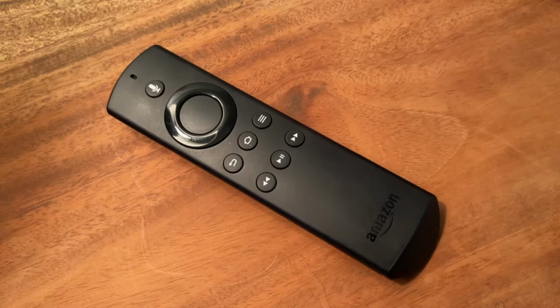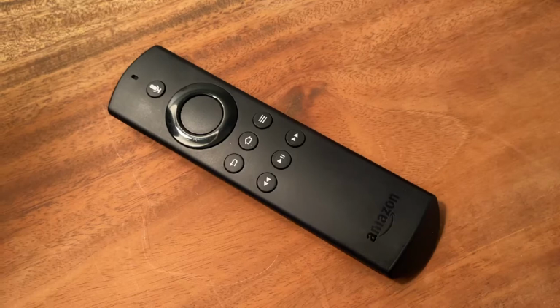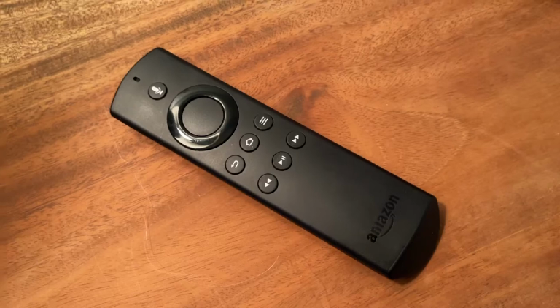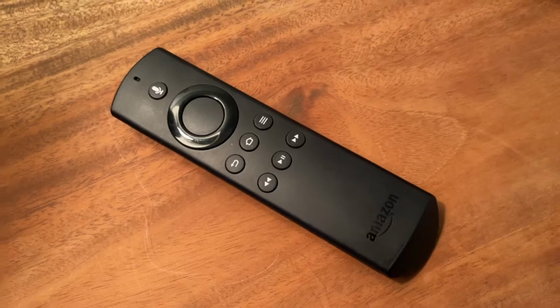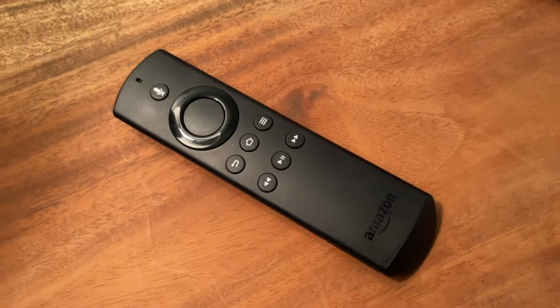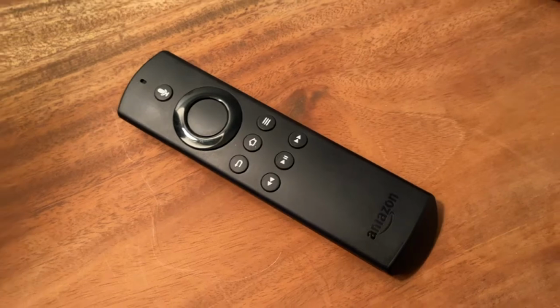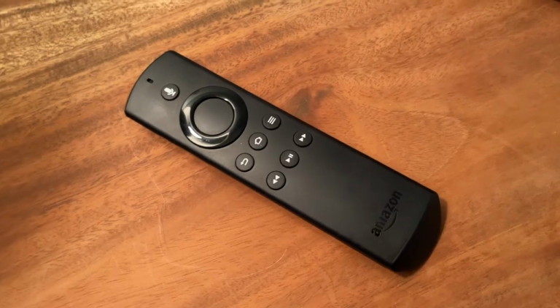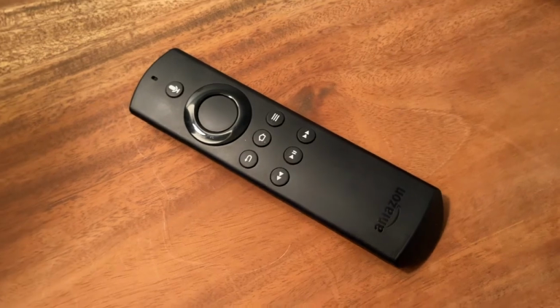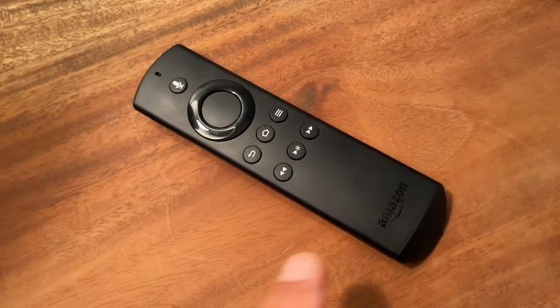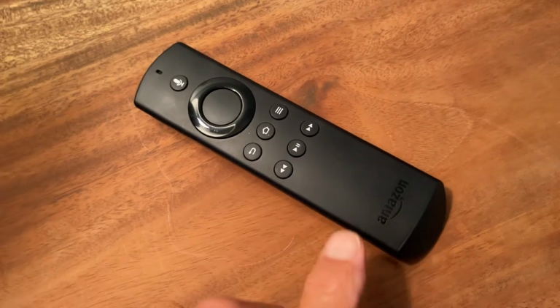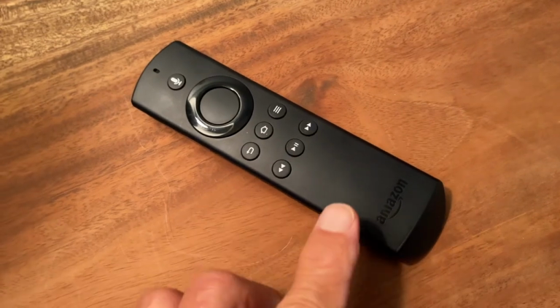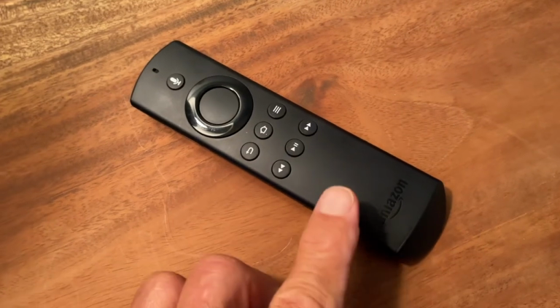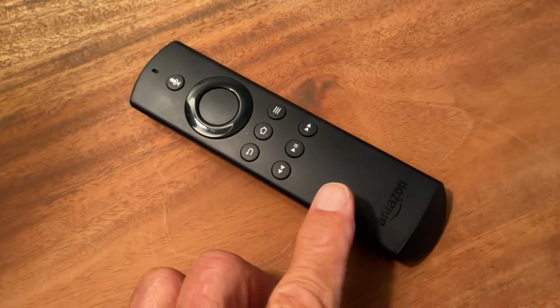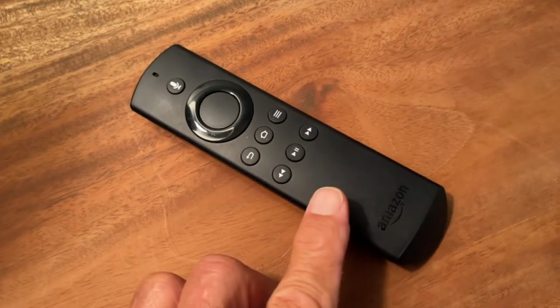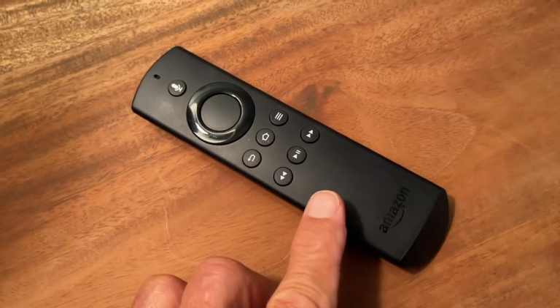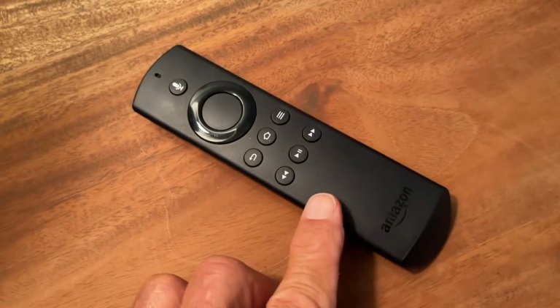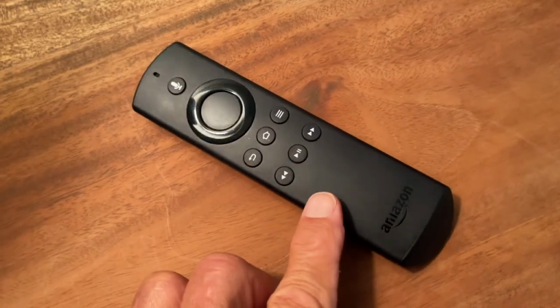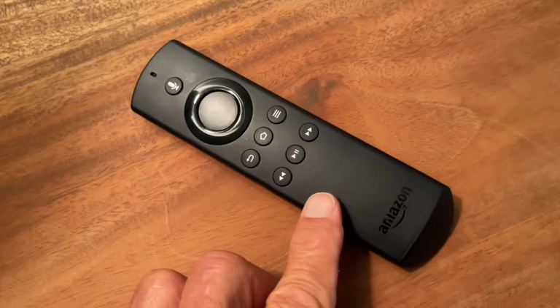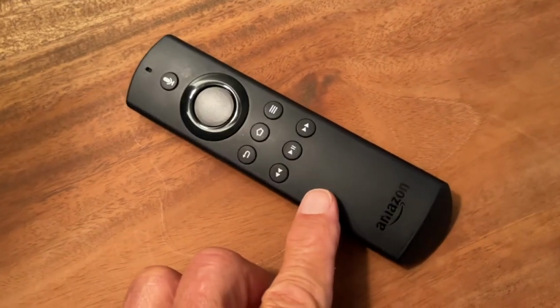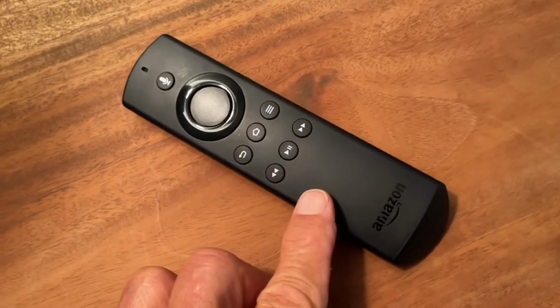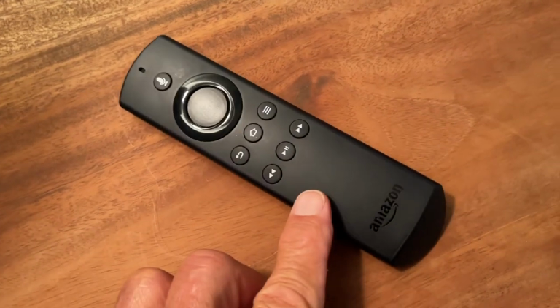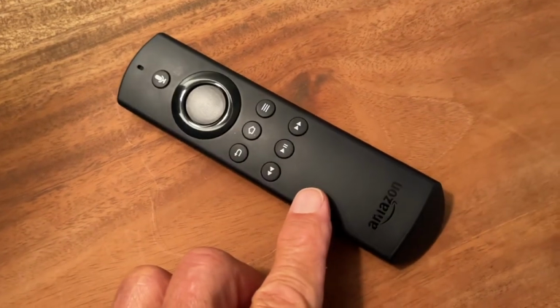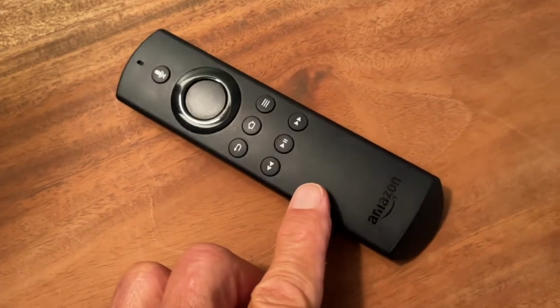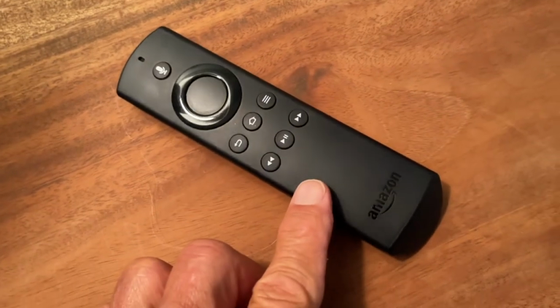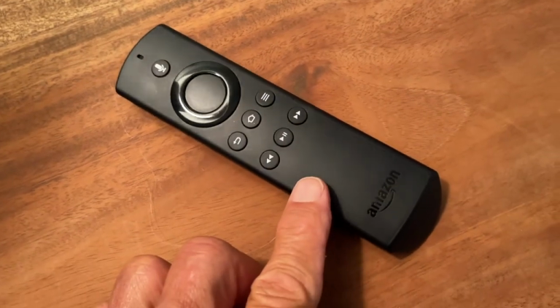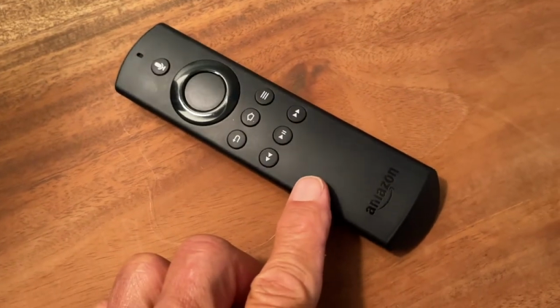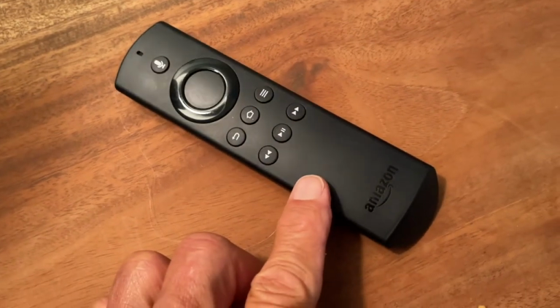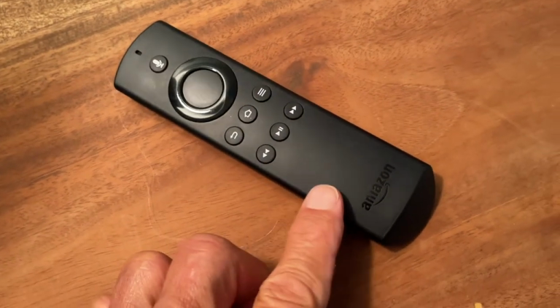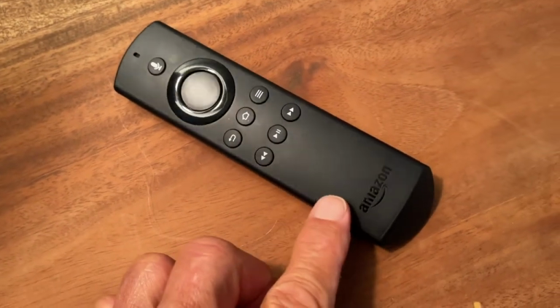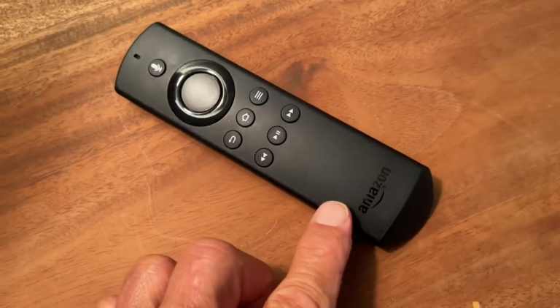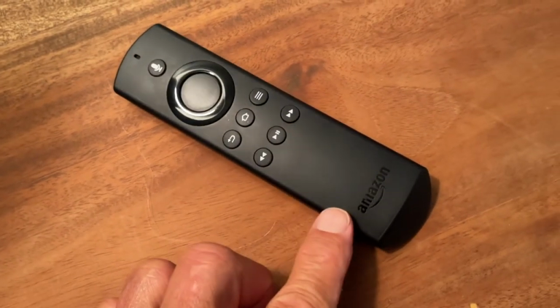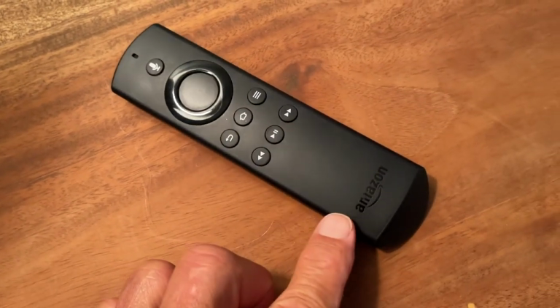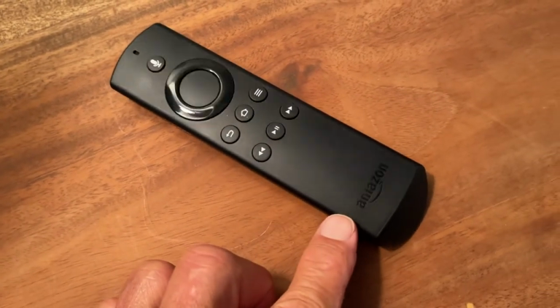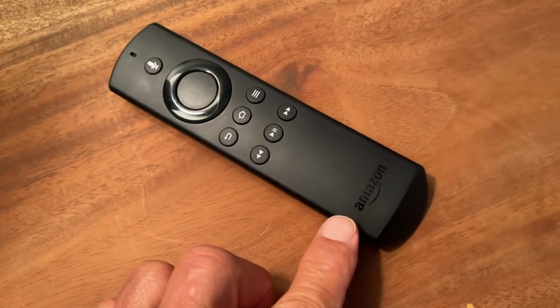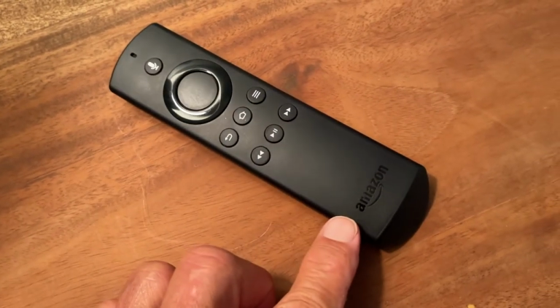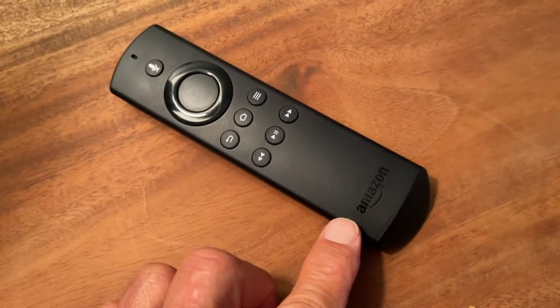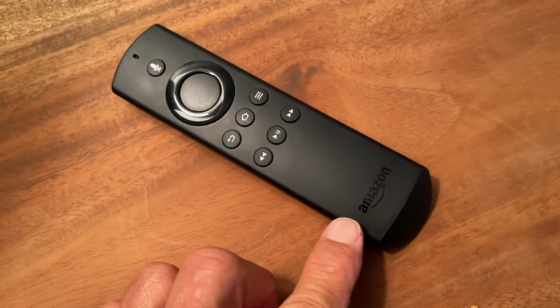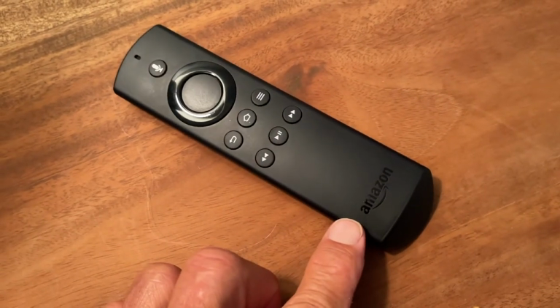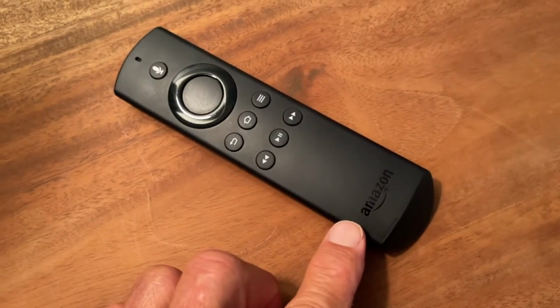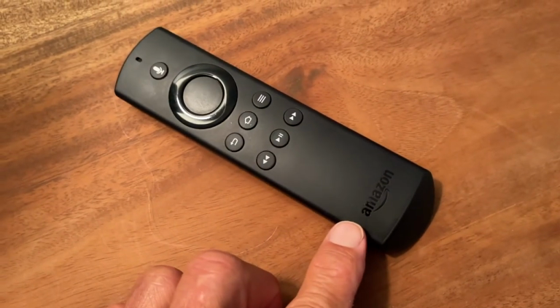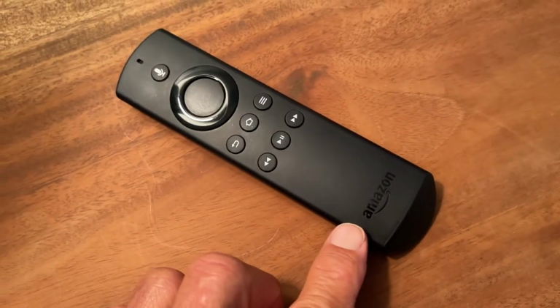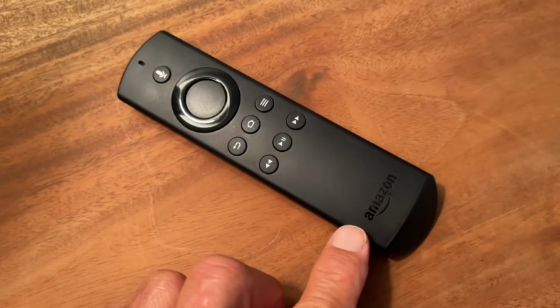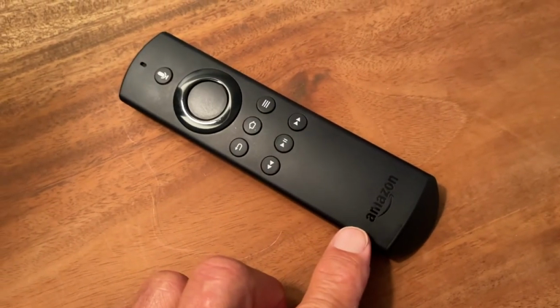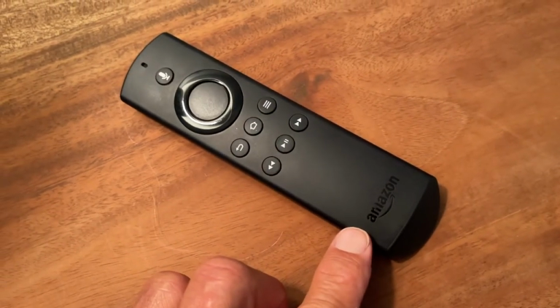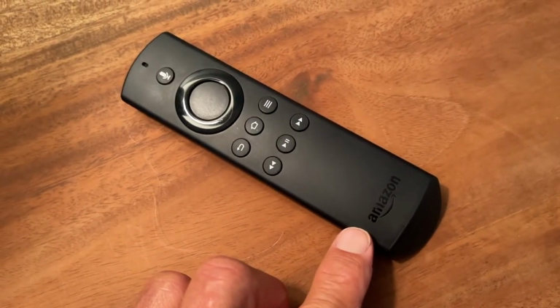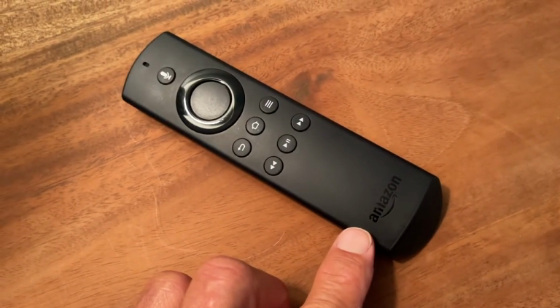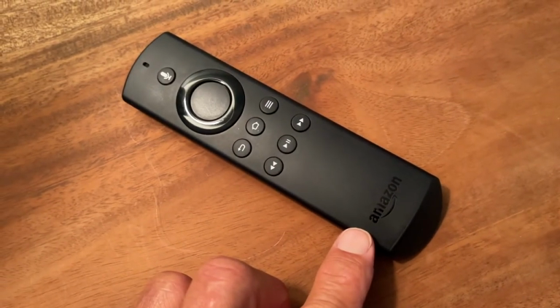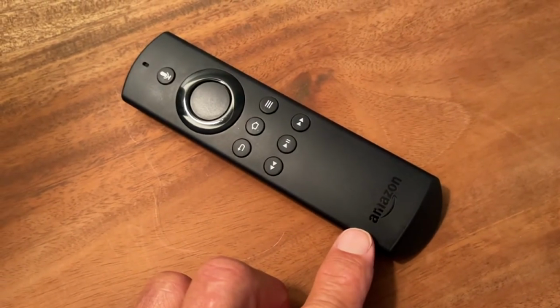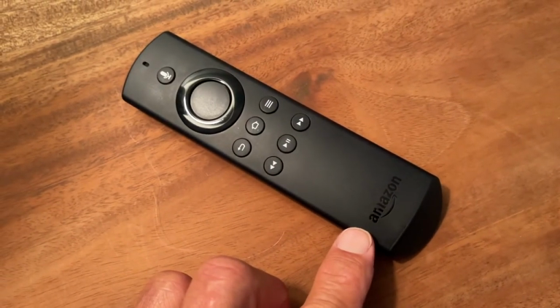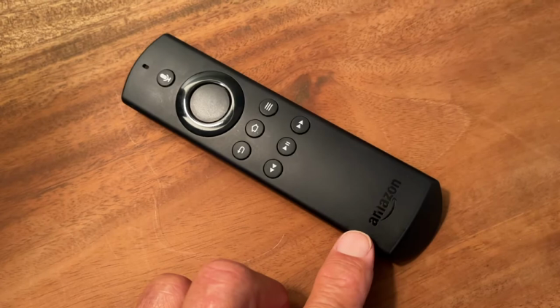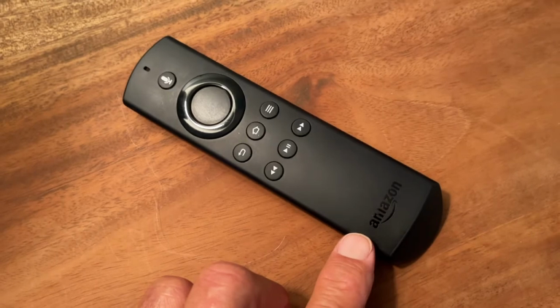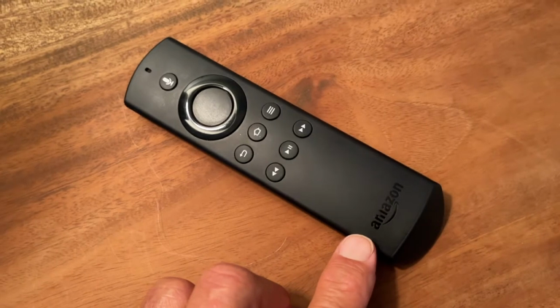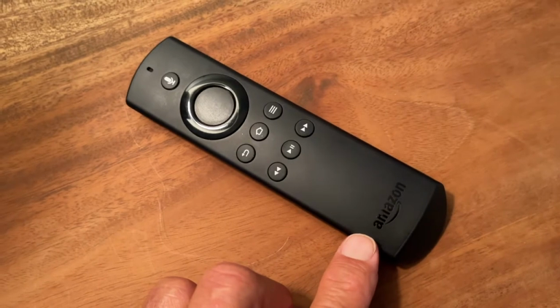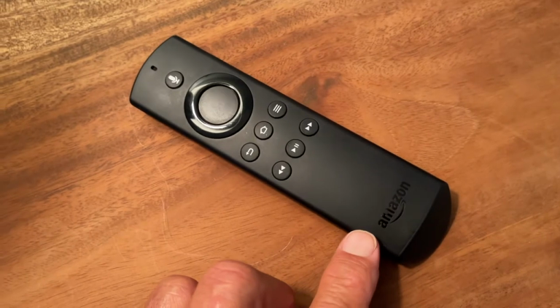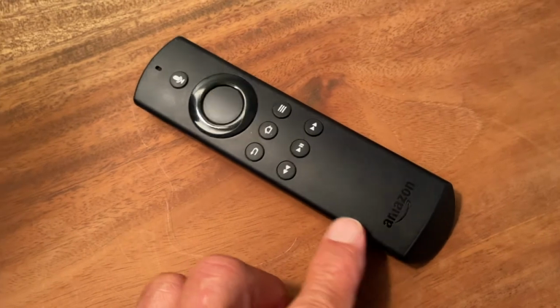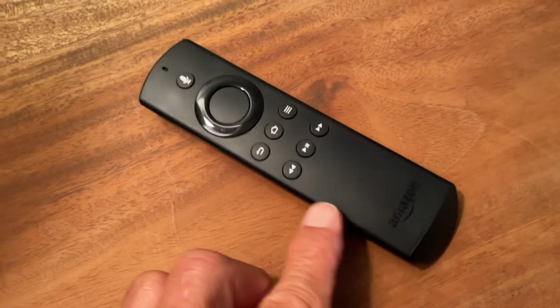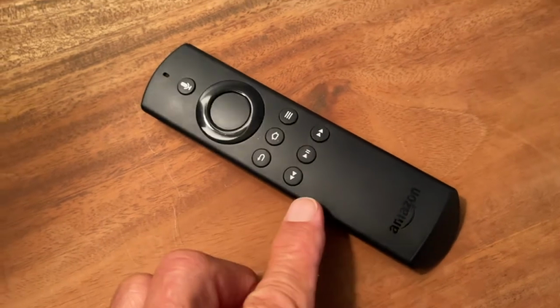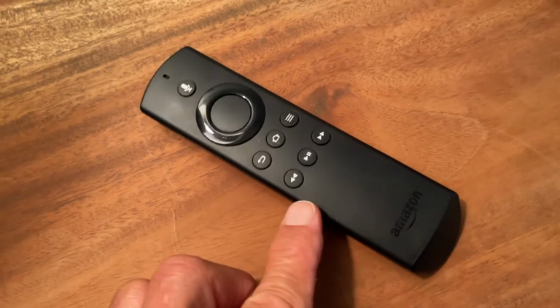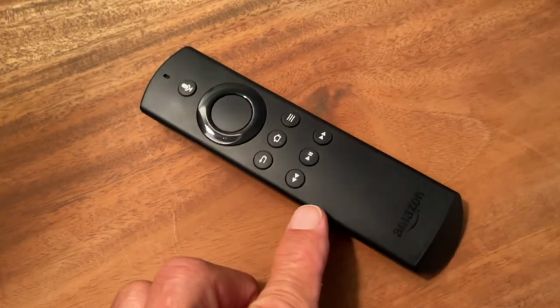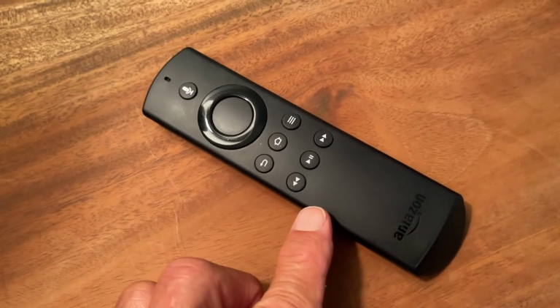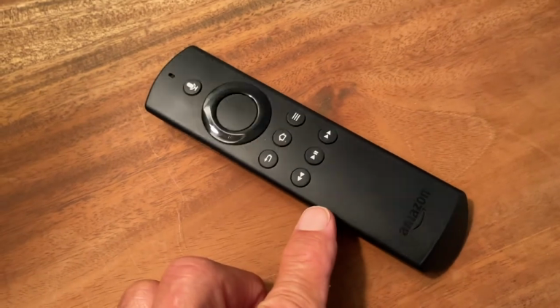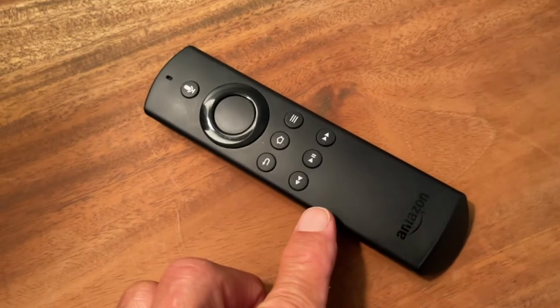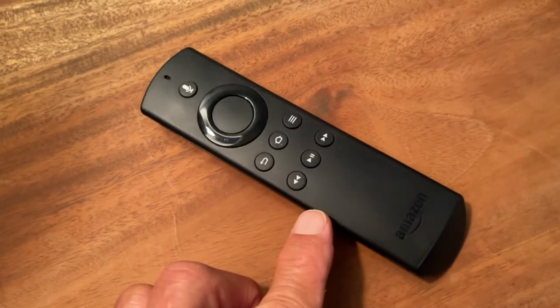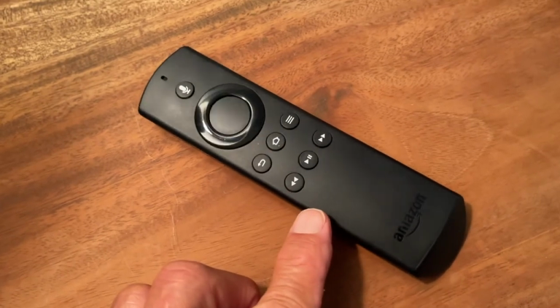In this video, I'm going to show you how to replace the batteries in your Amazon Fire Stick remote.